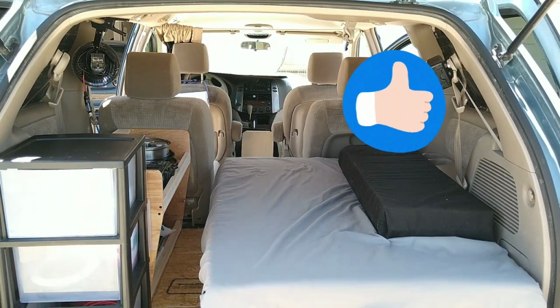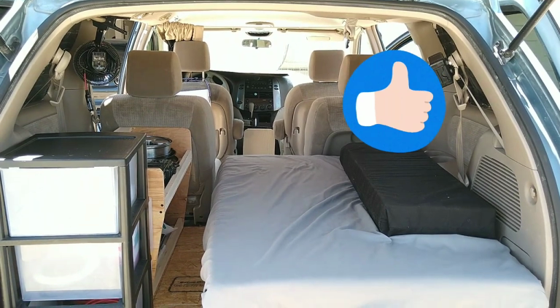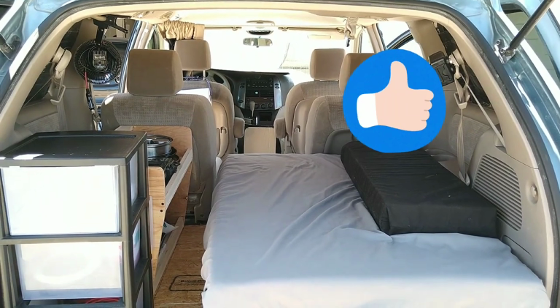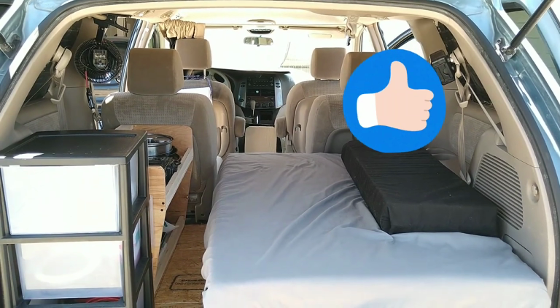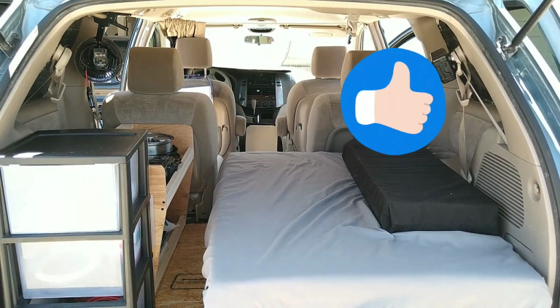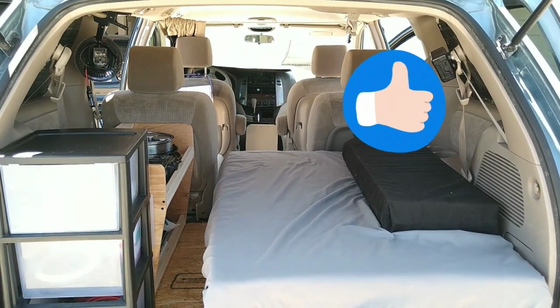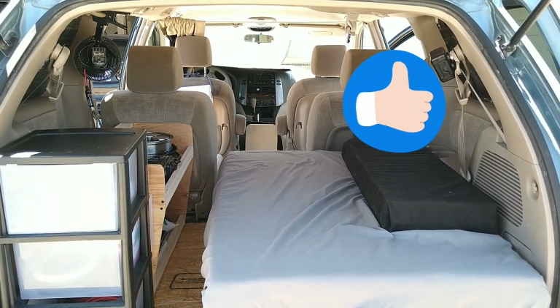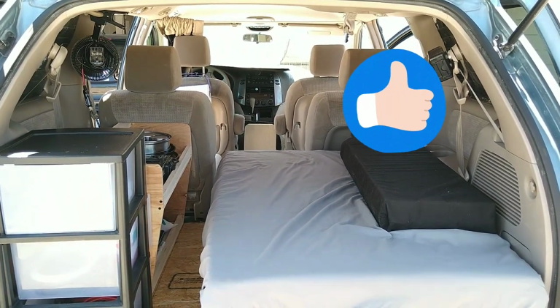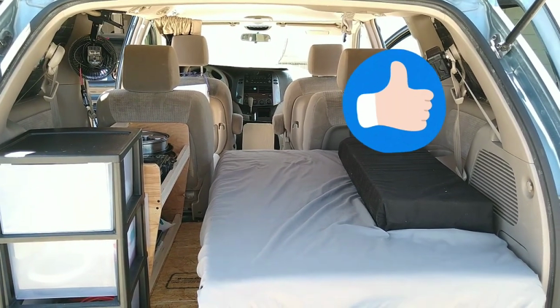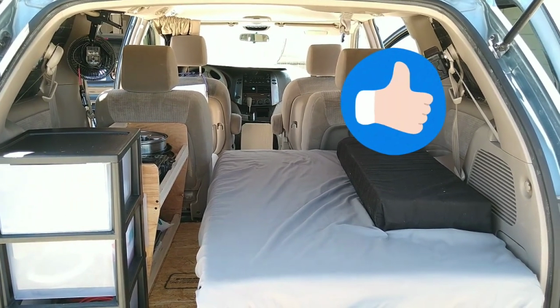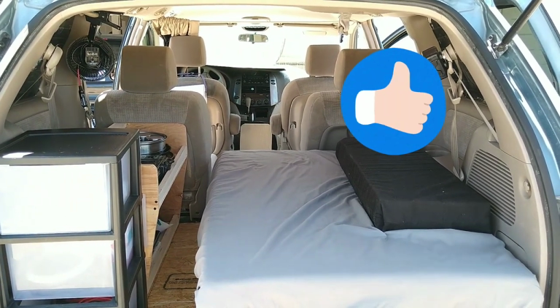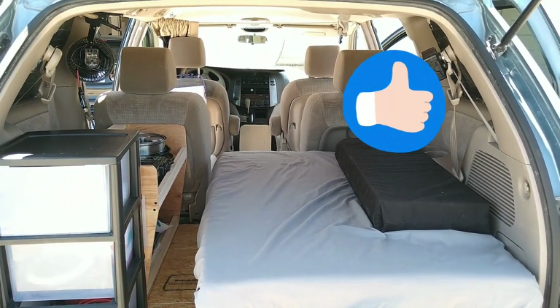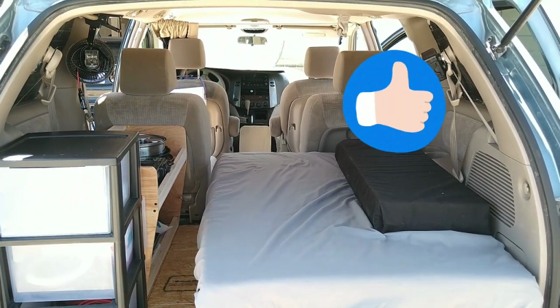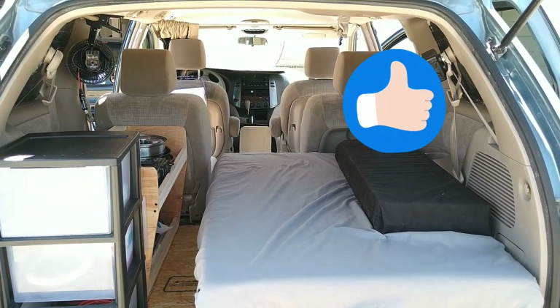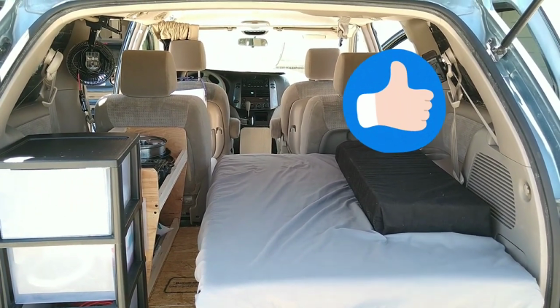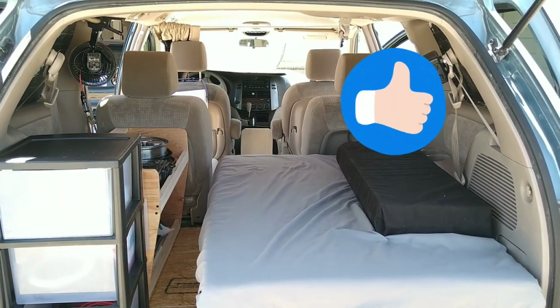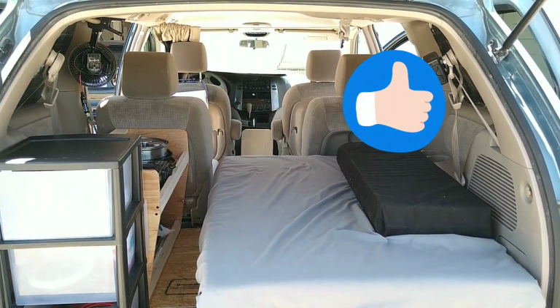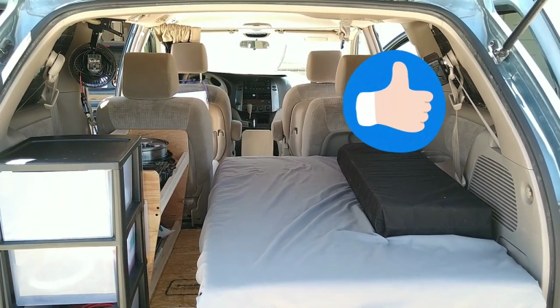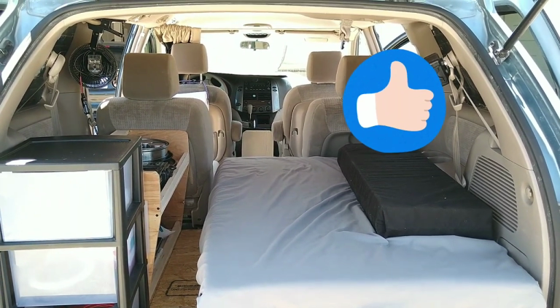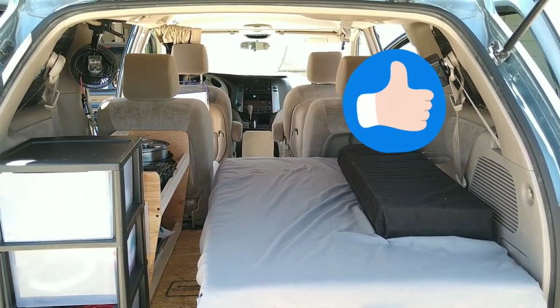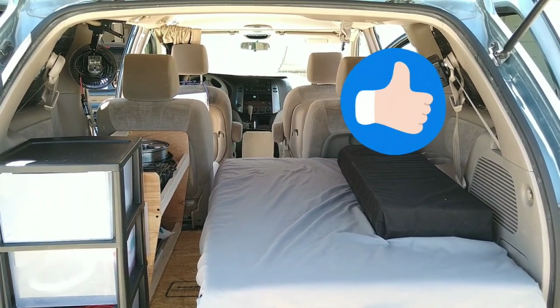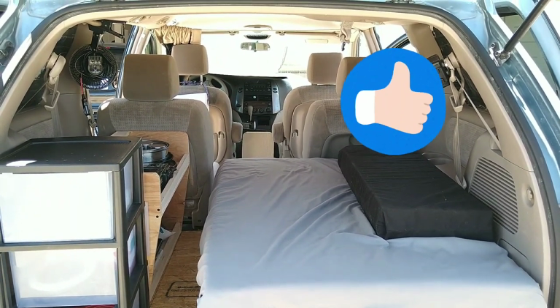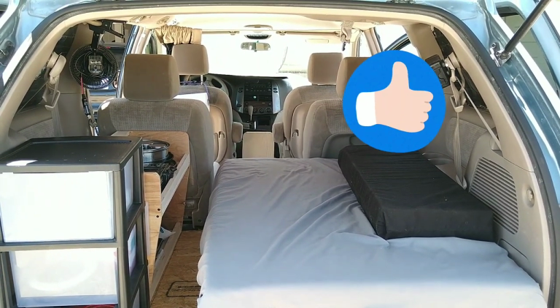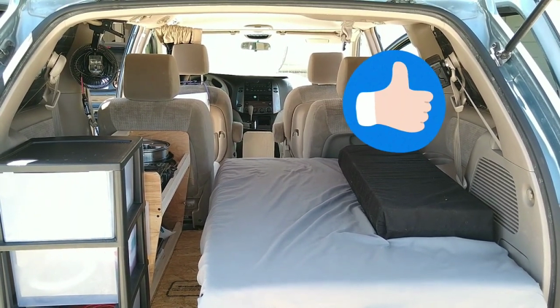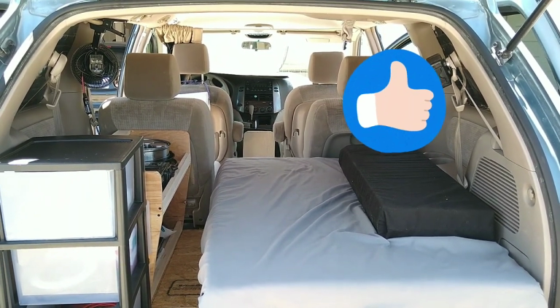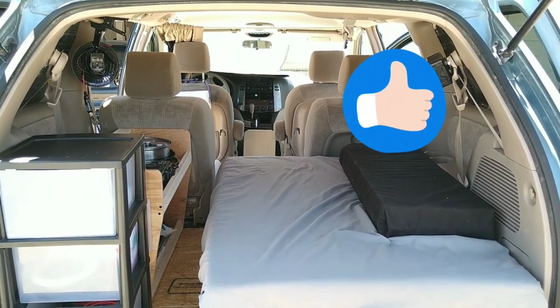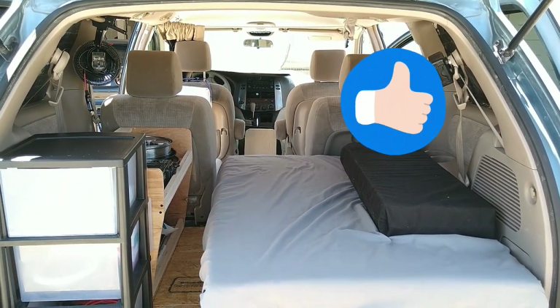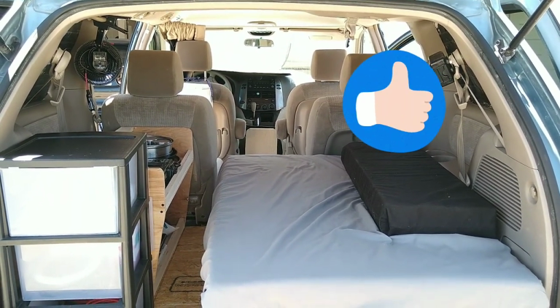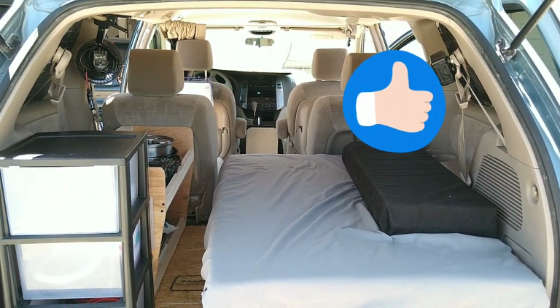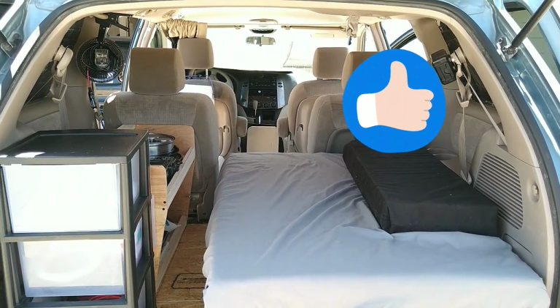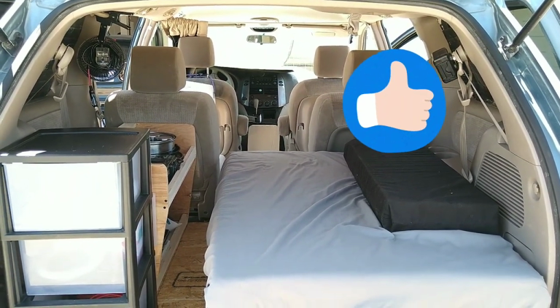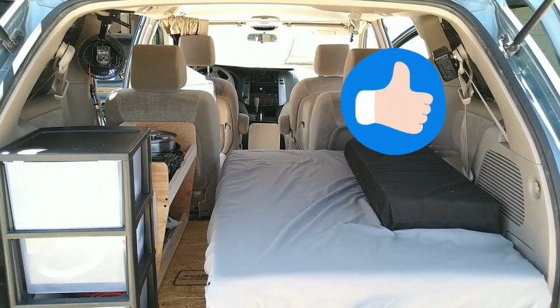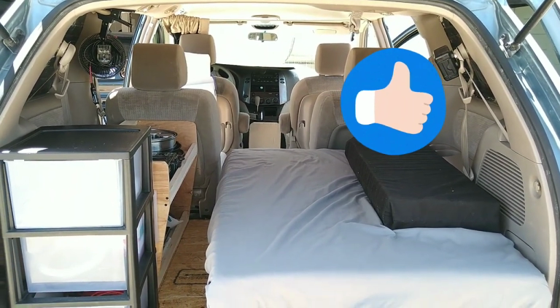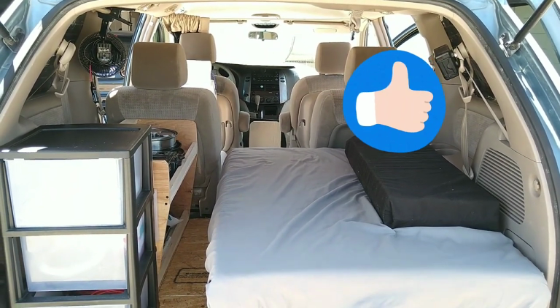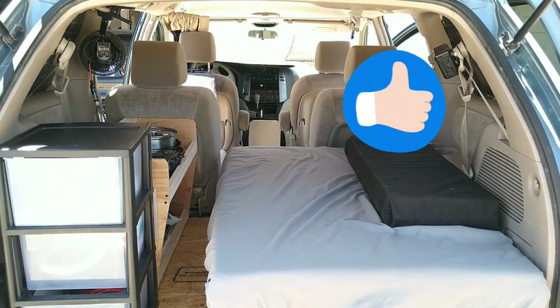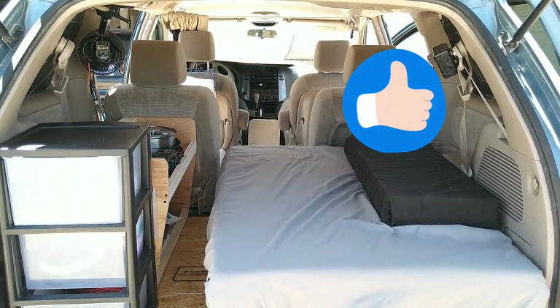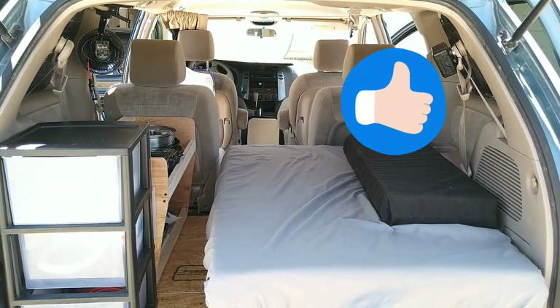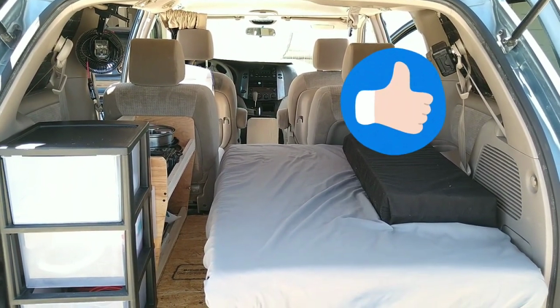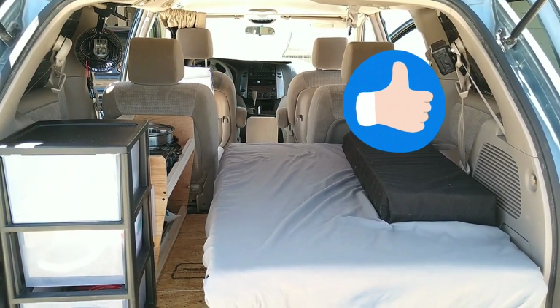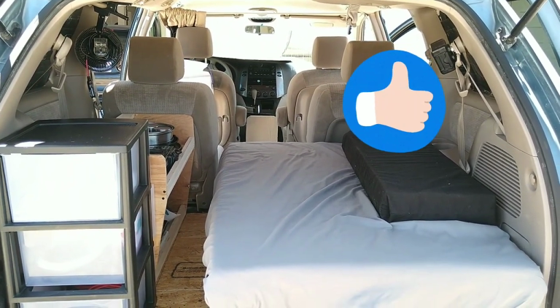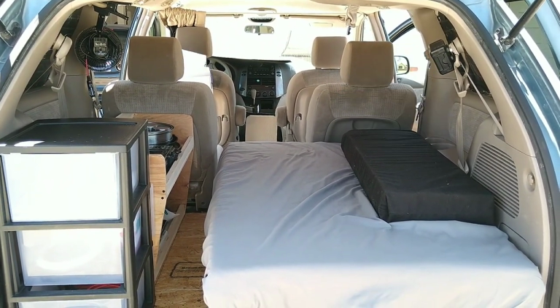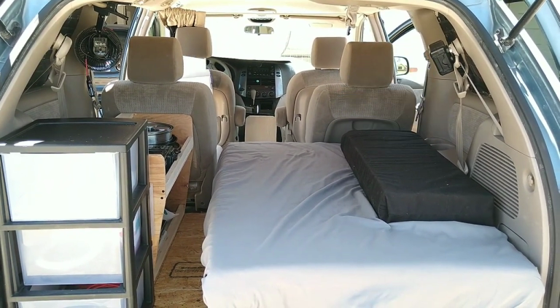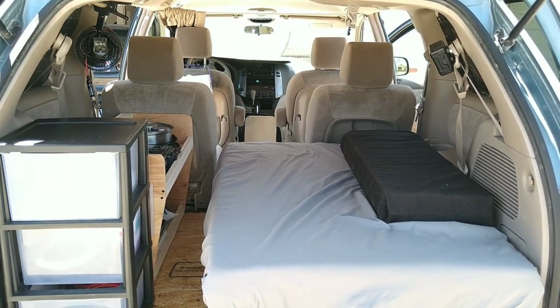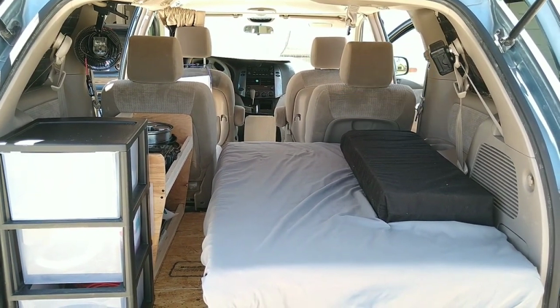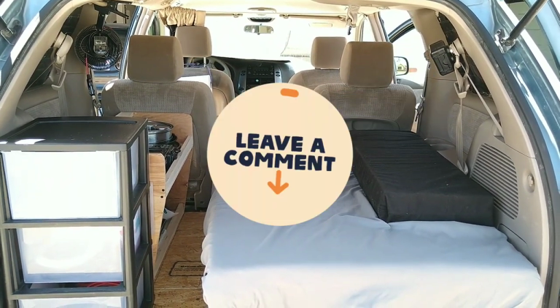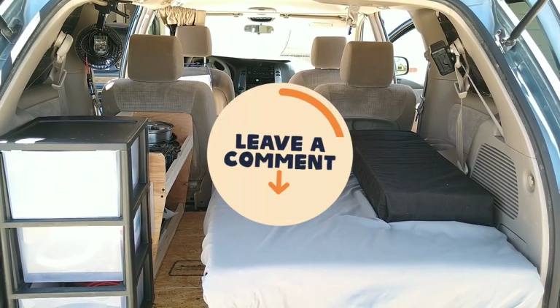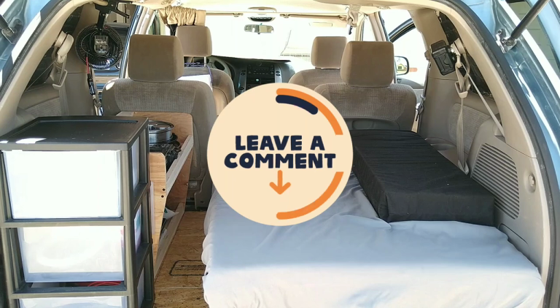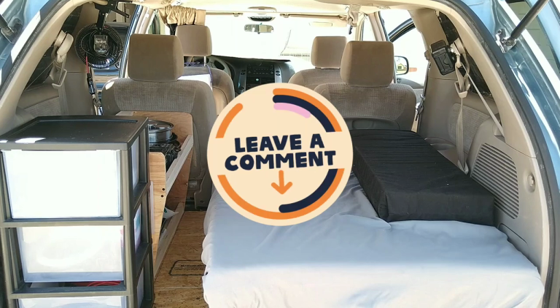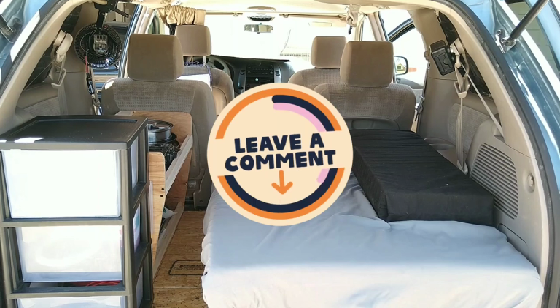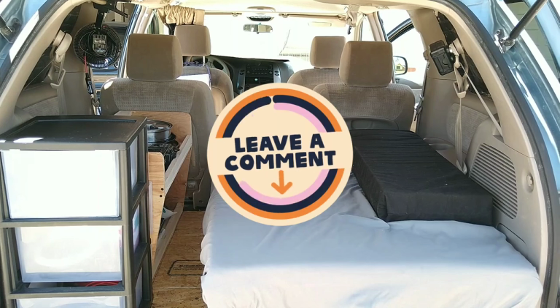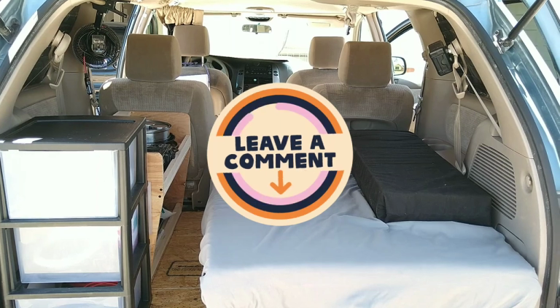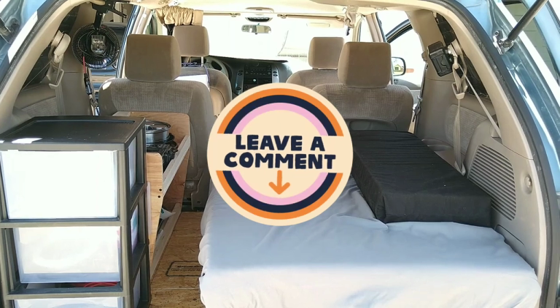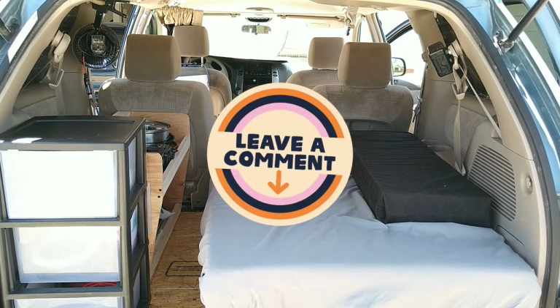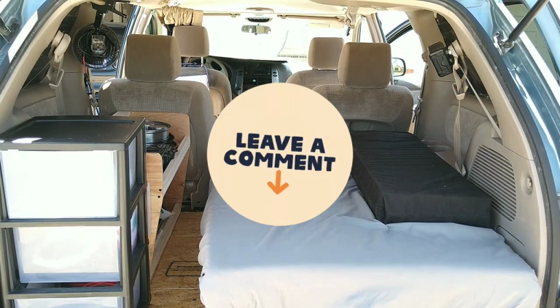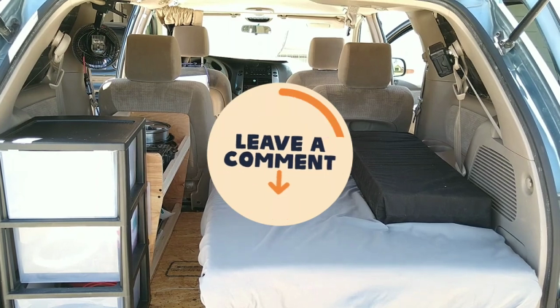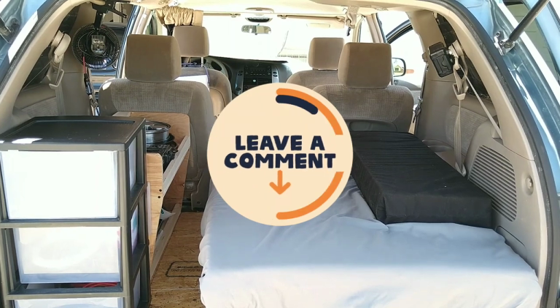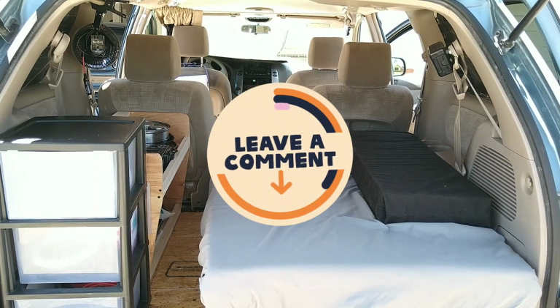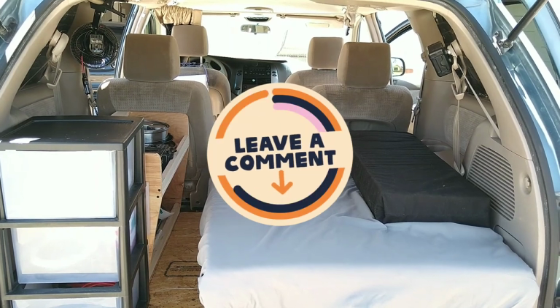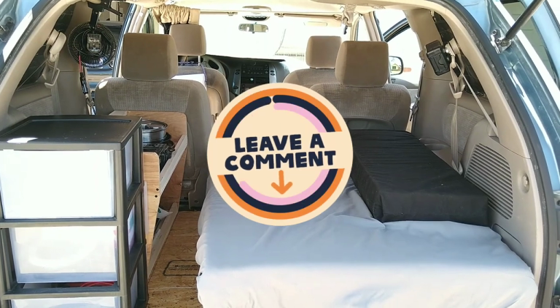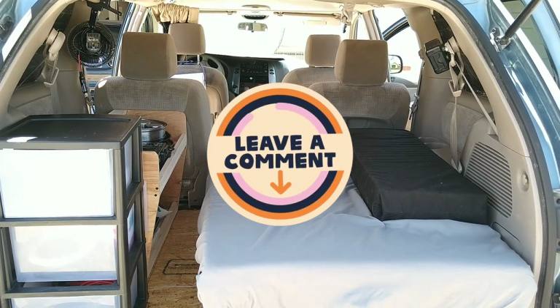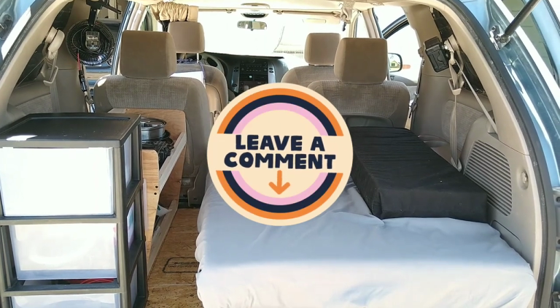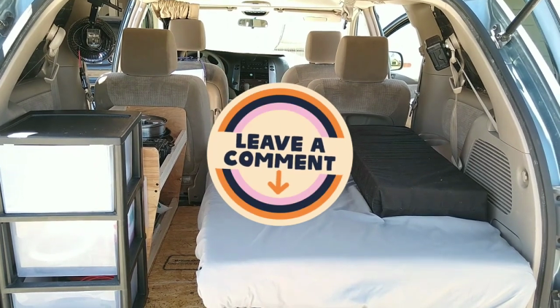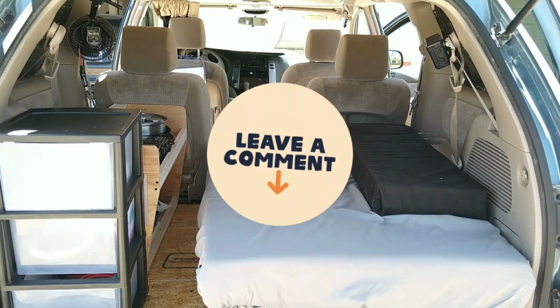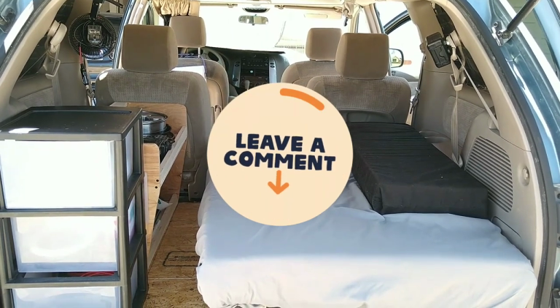Thanks for watching. I will catch you on the next video — whenever this thing is completely done, I will give you a full tour of it.